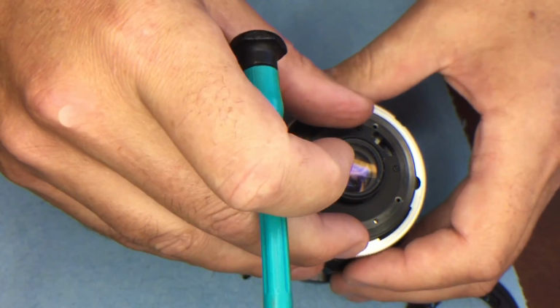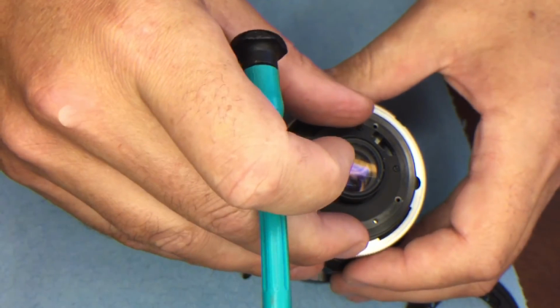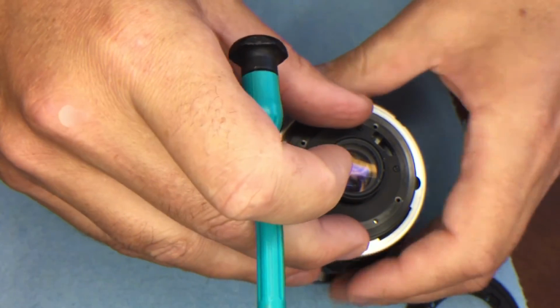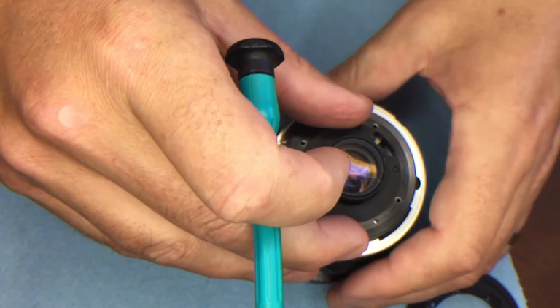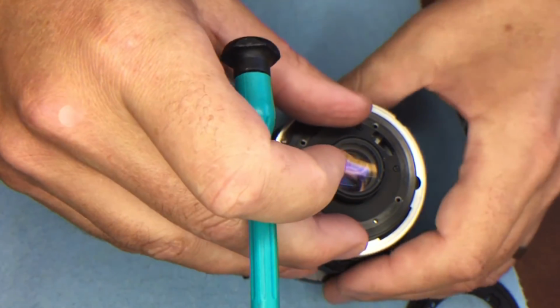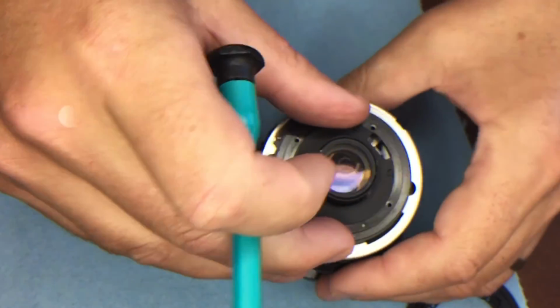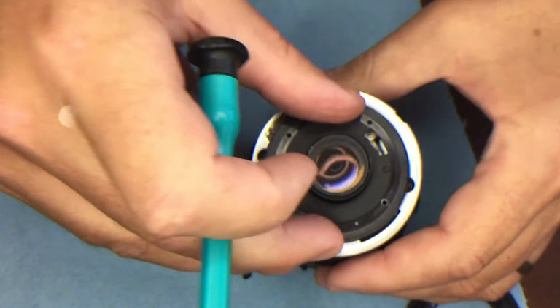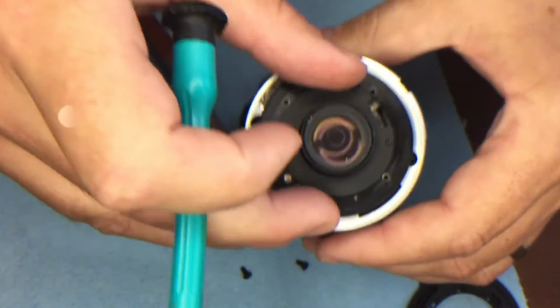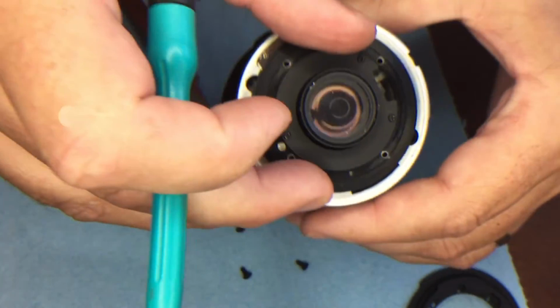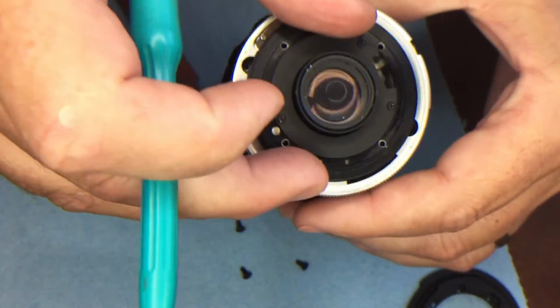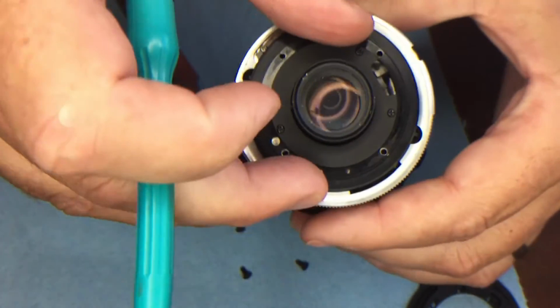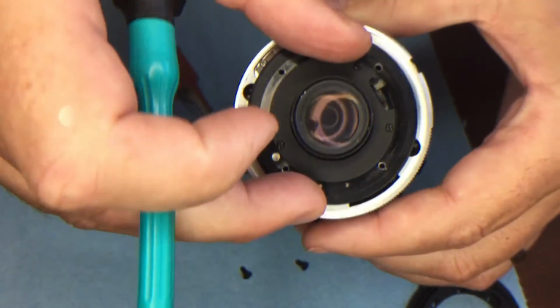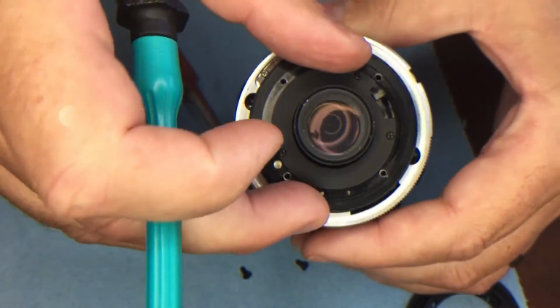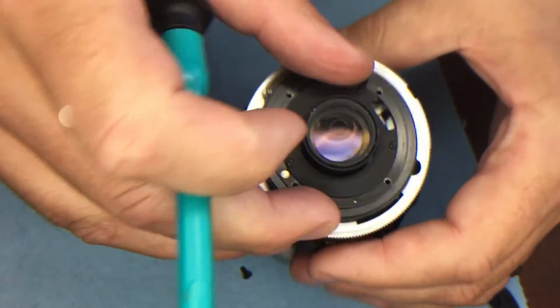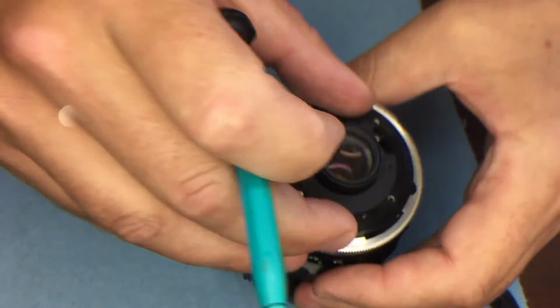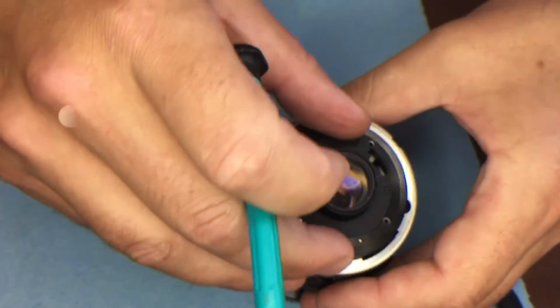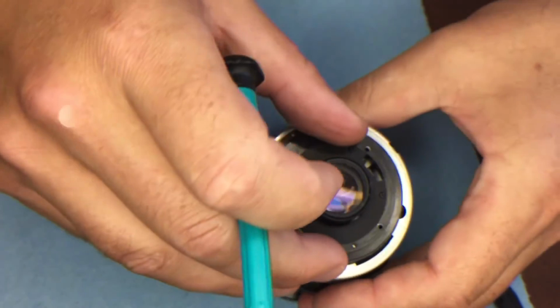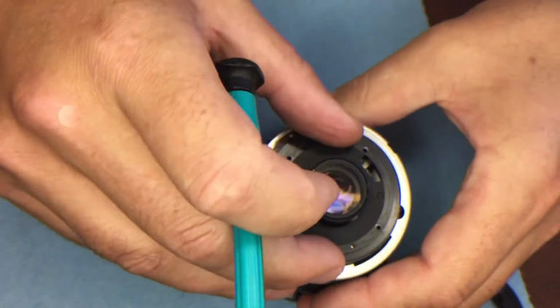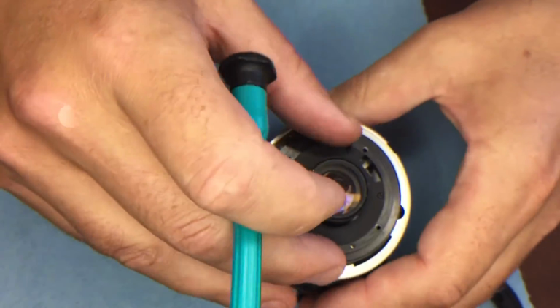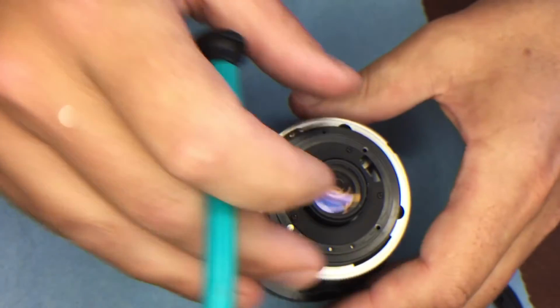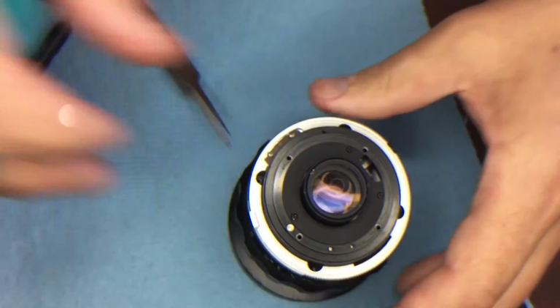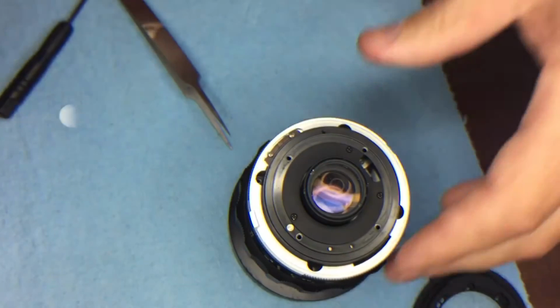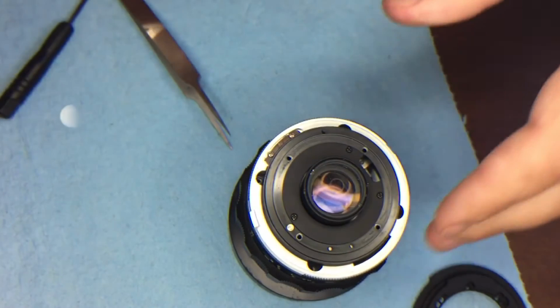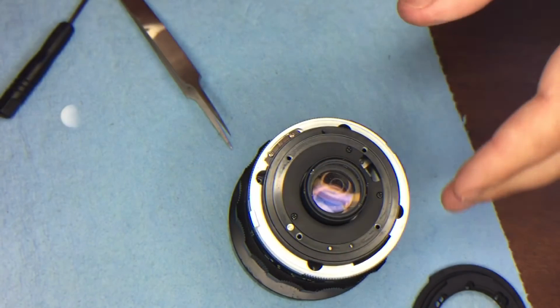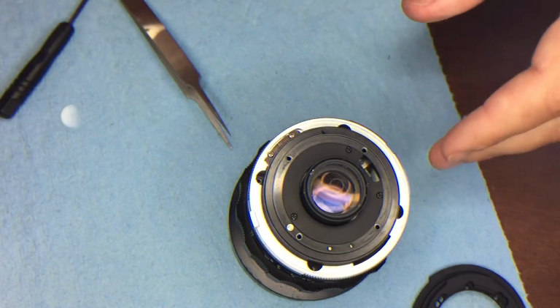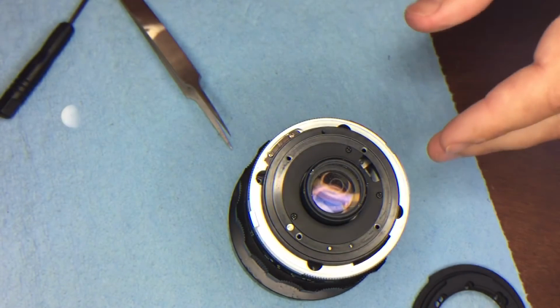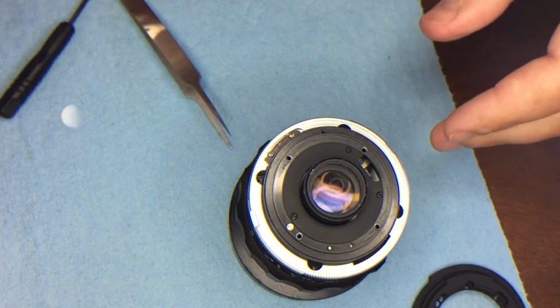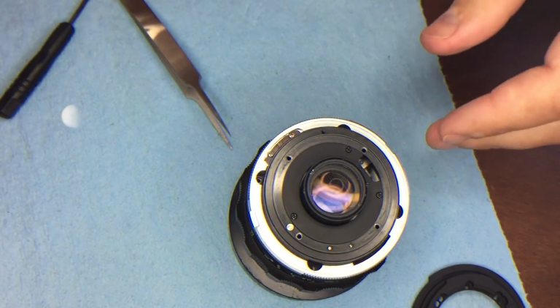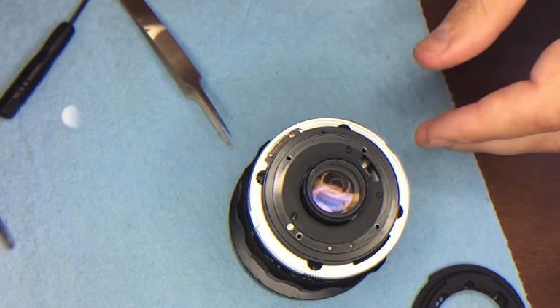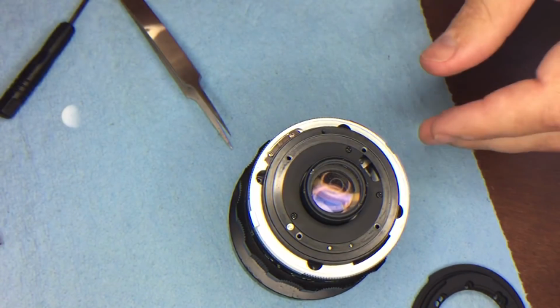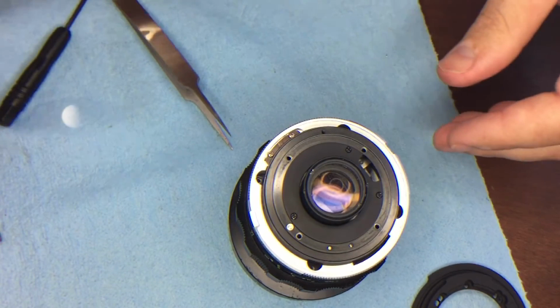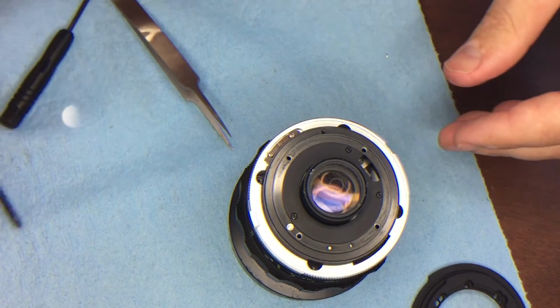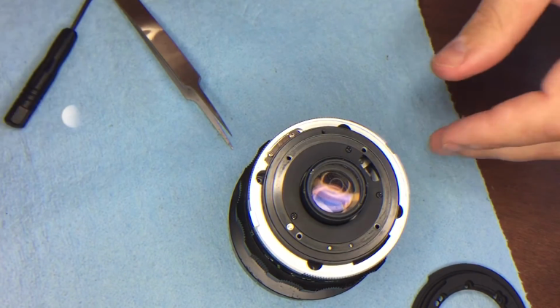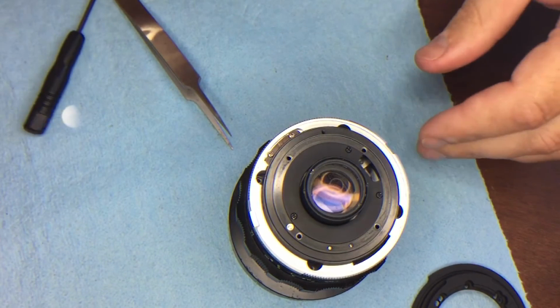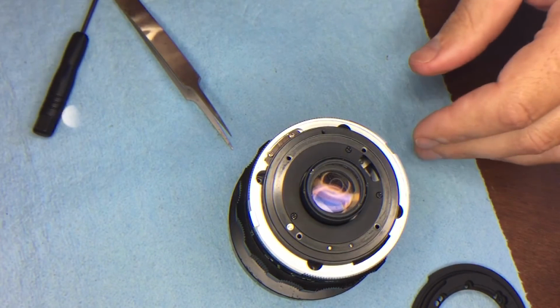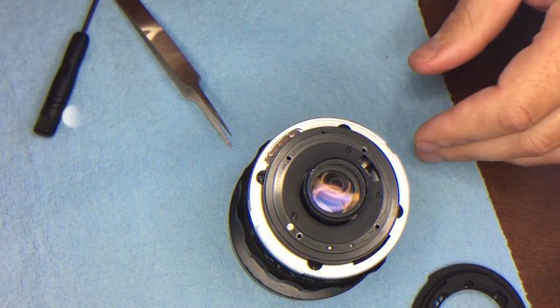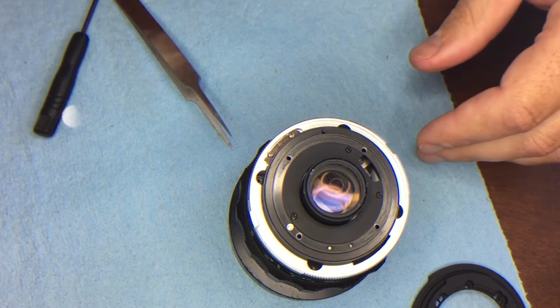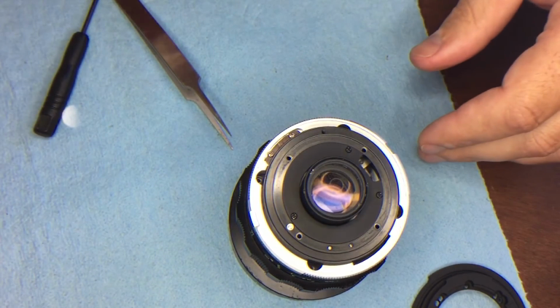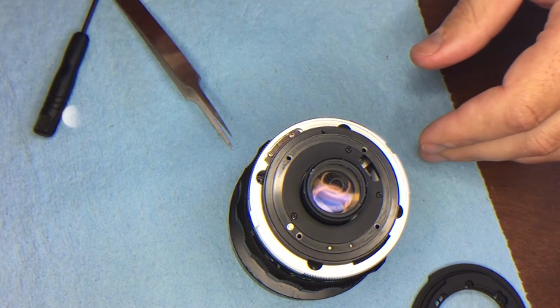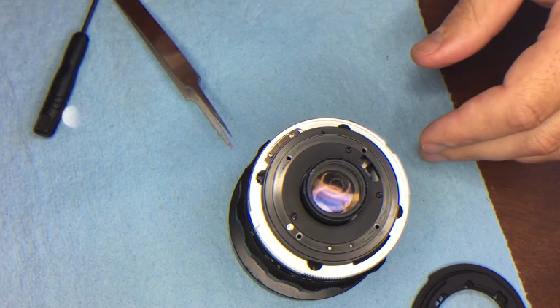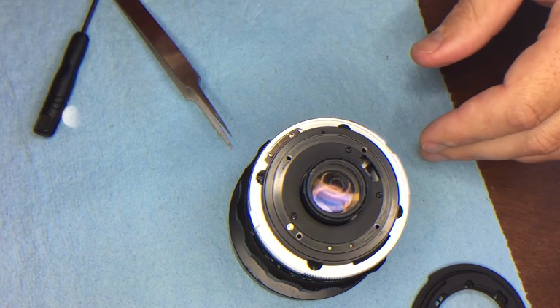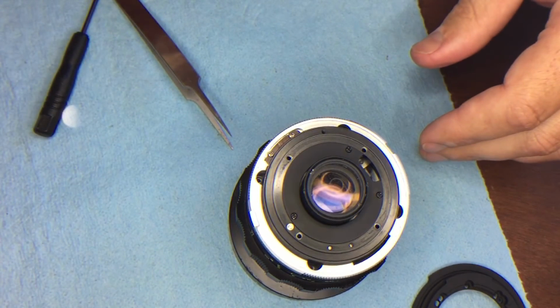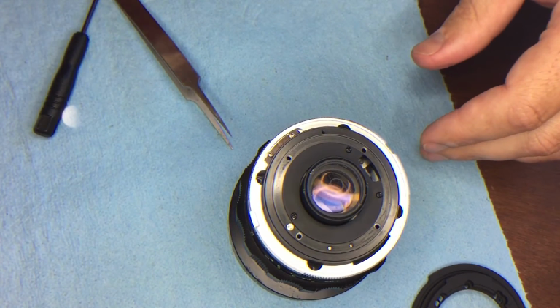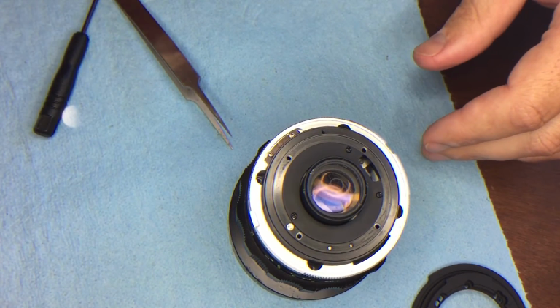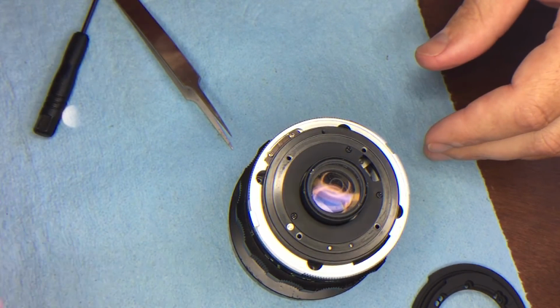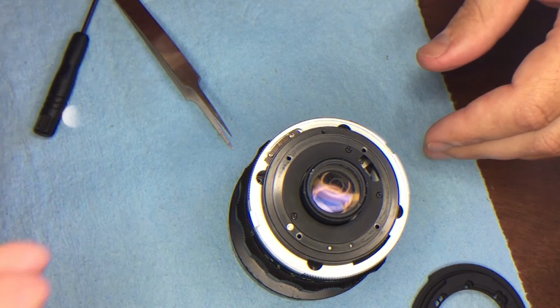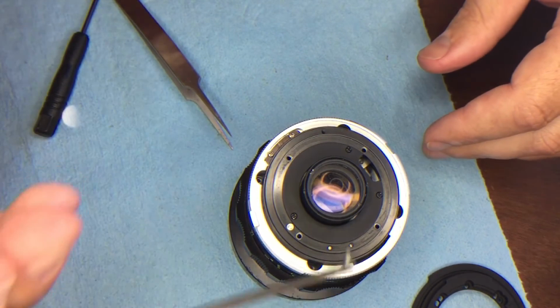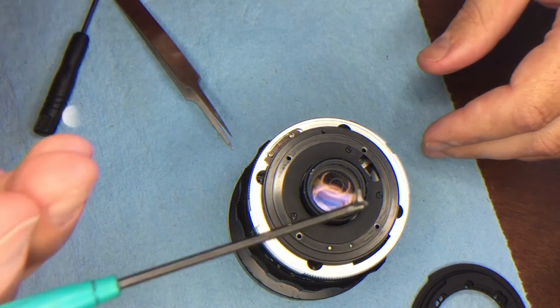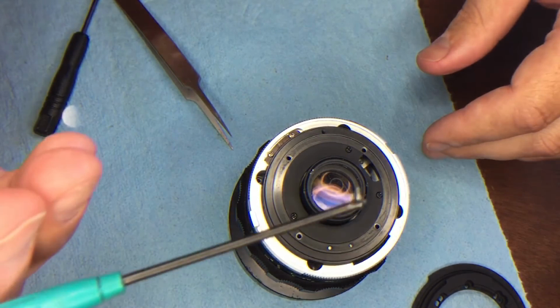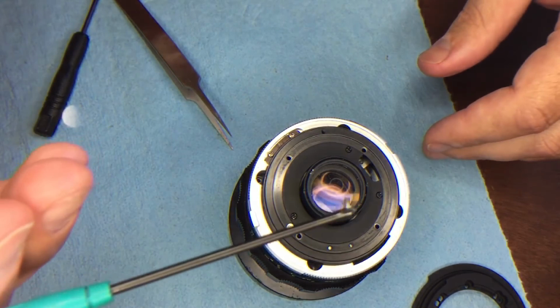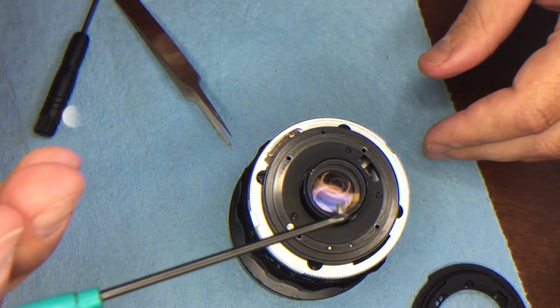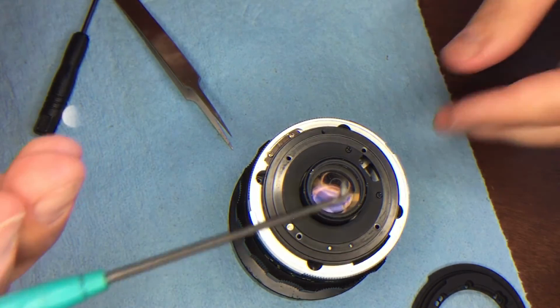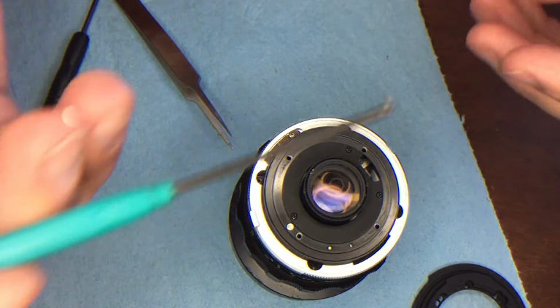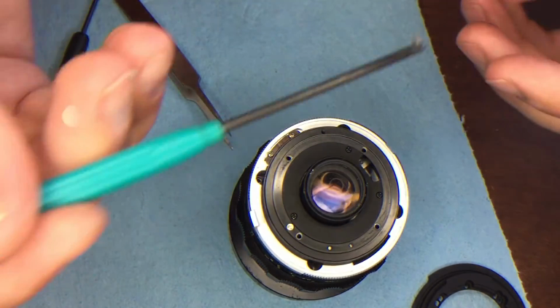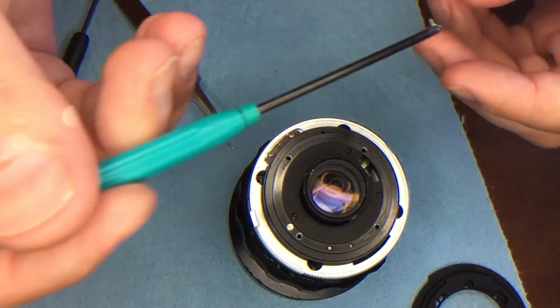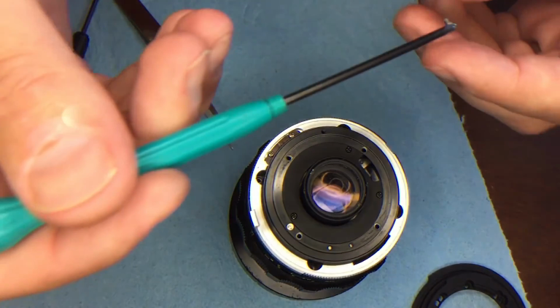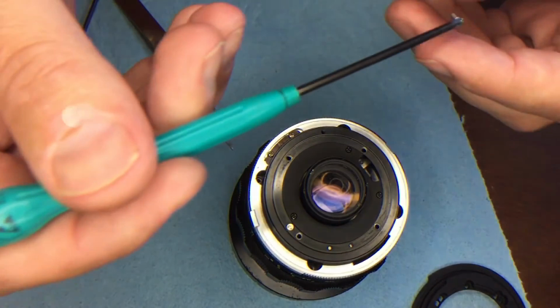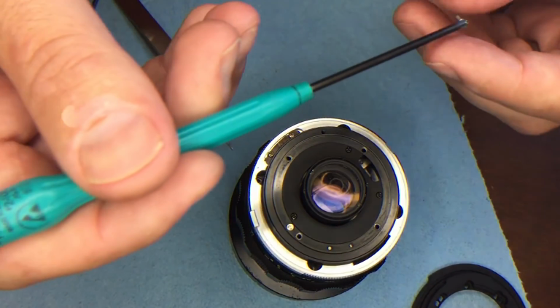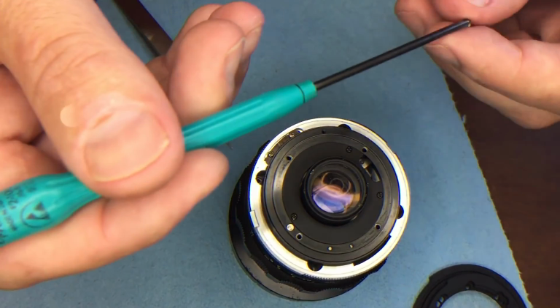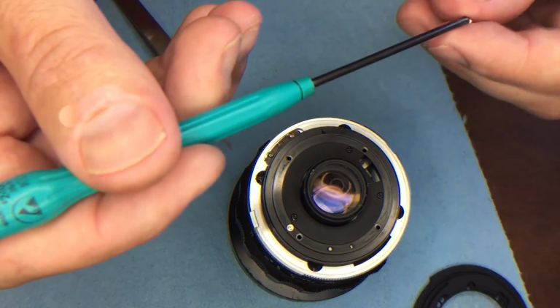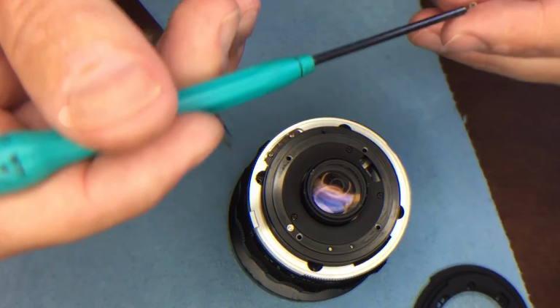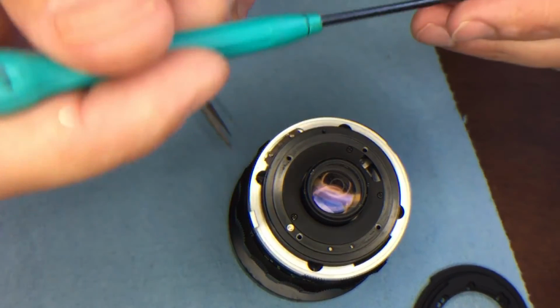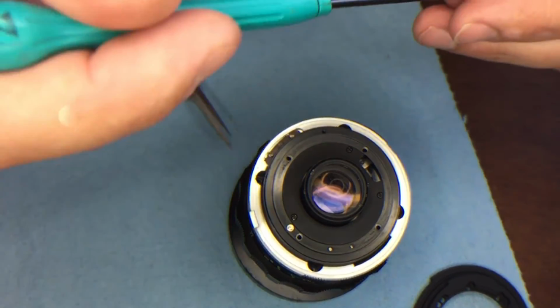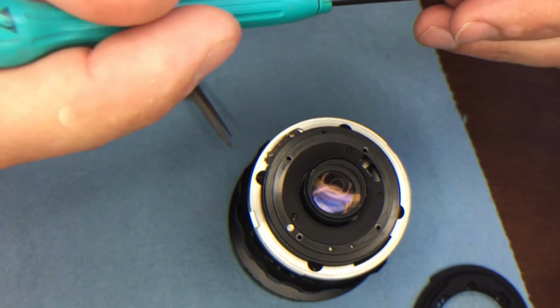You're going to reuse the original four screws that held that down and install them into those four holes.